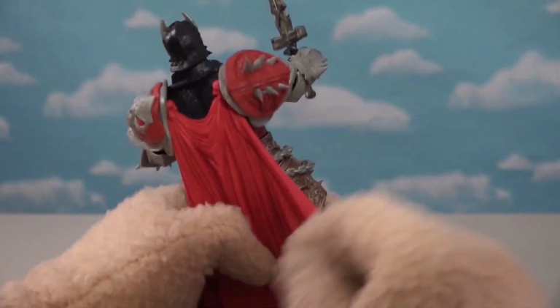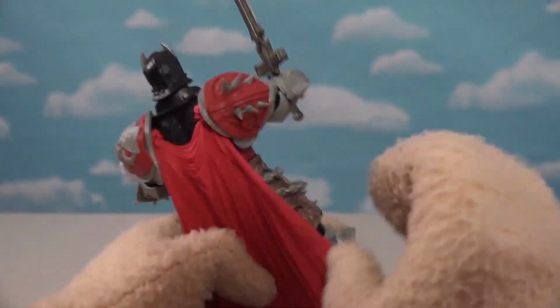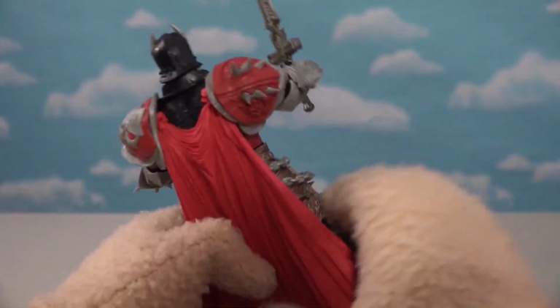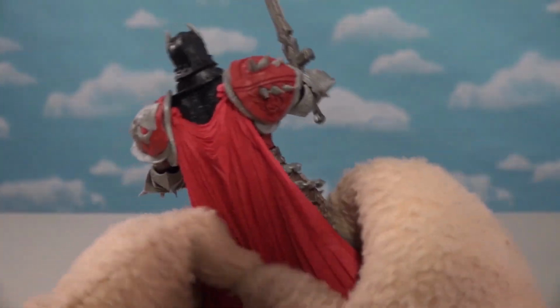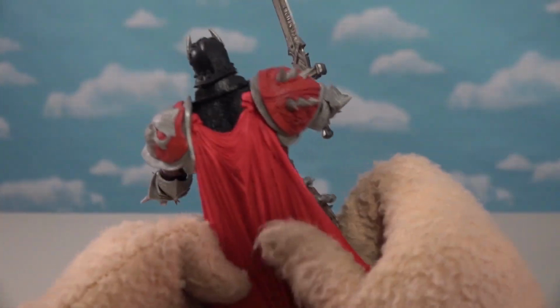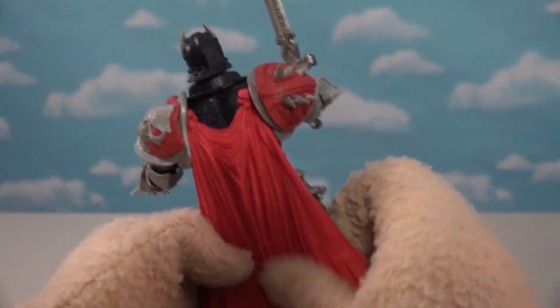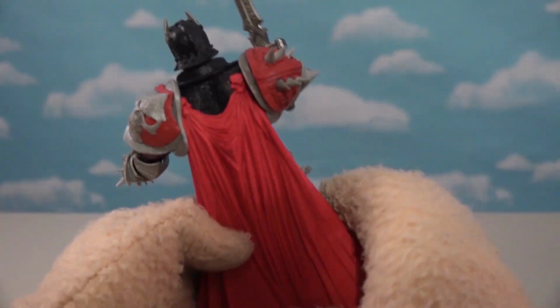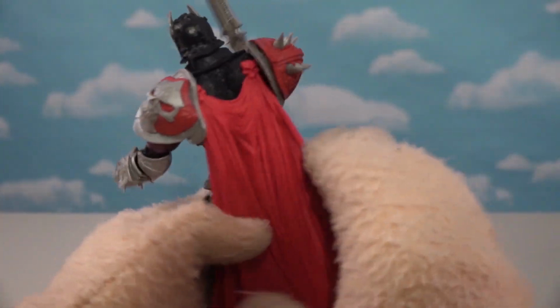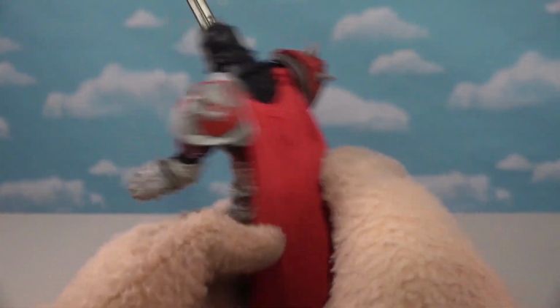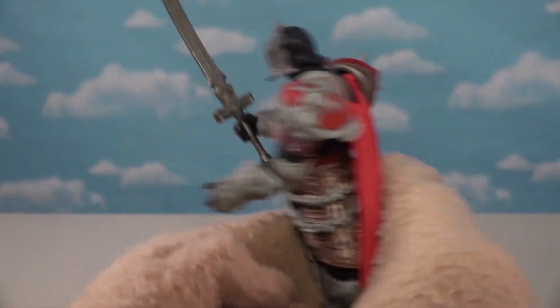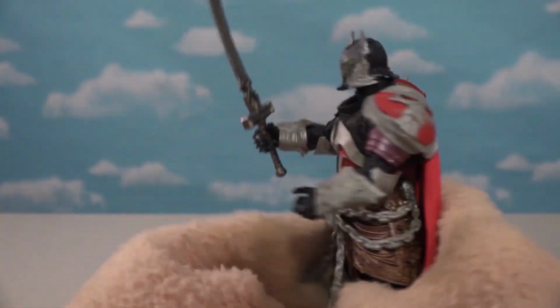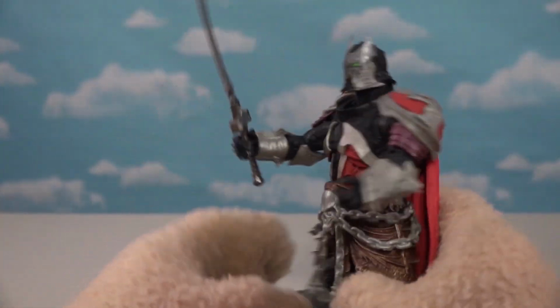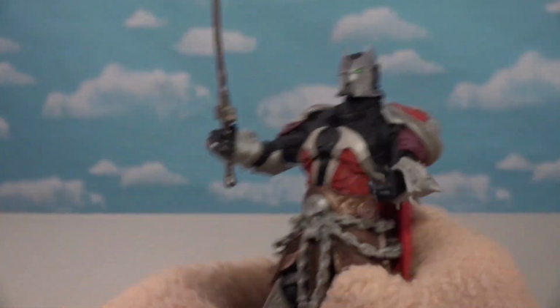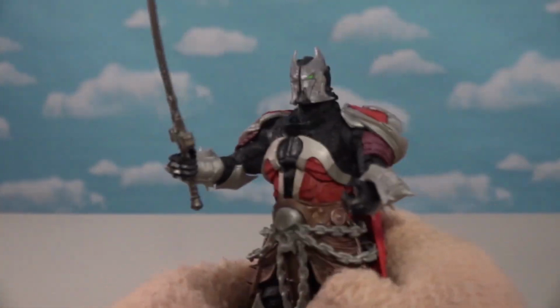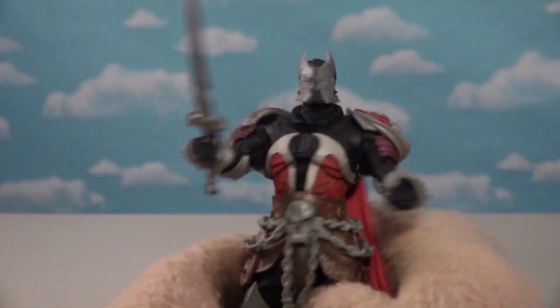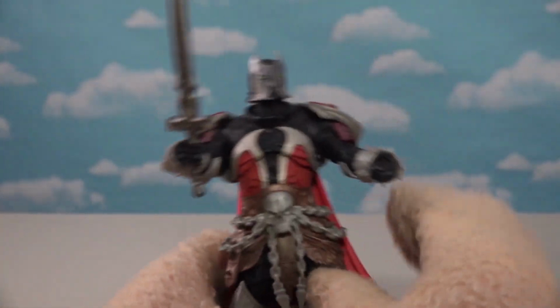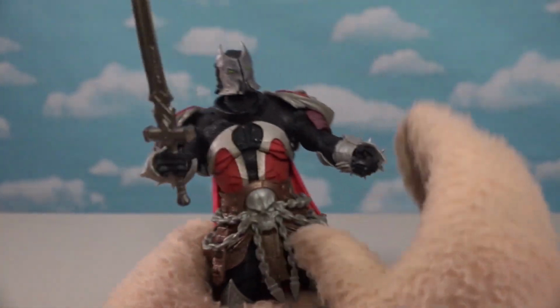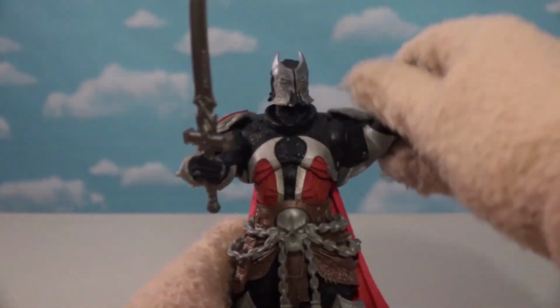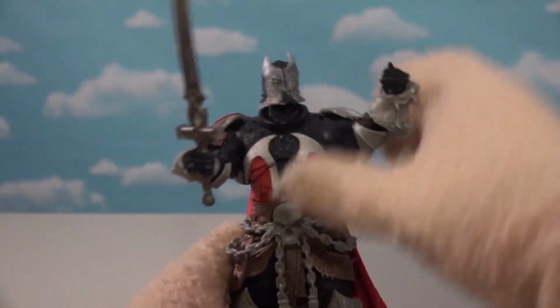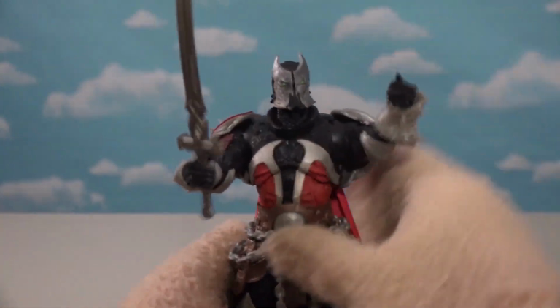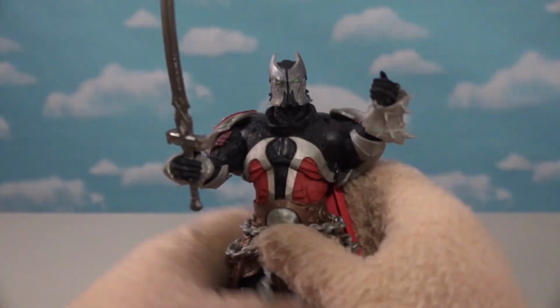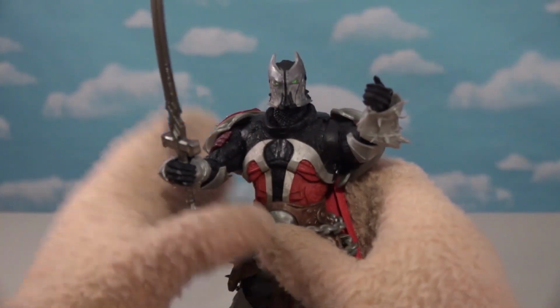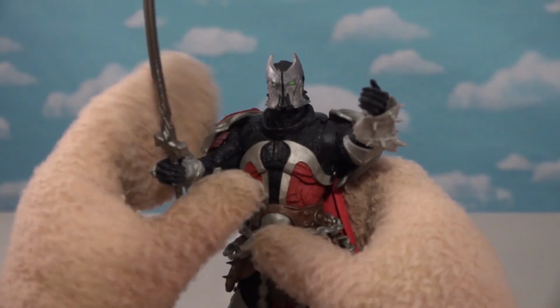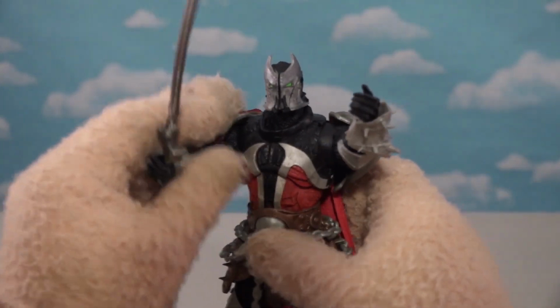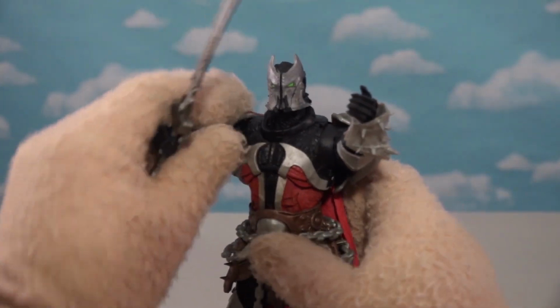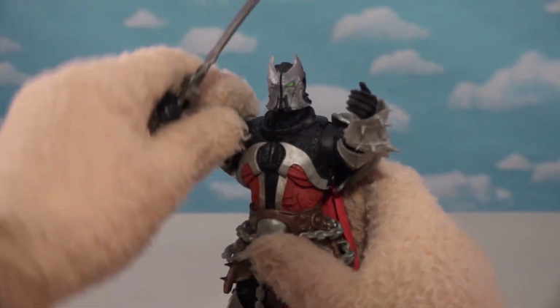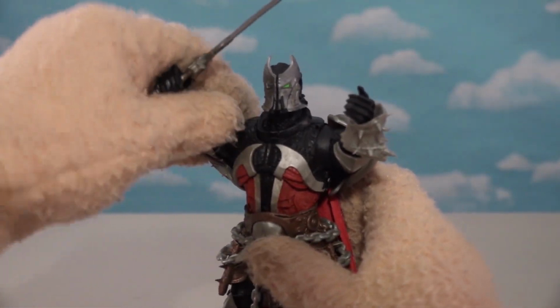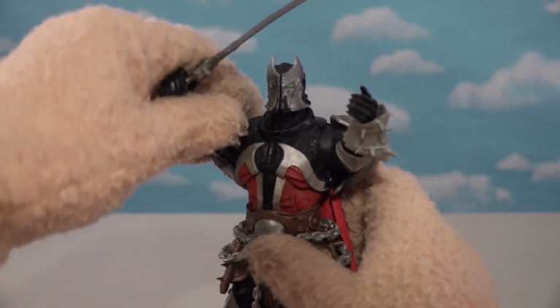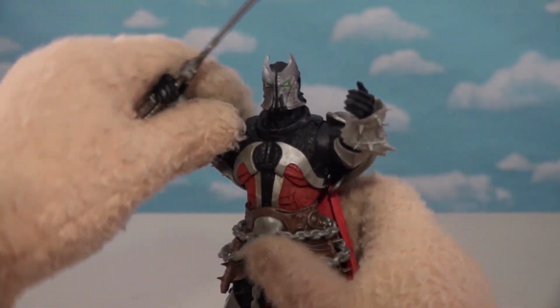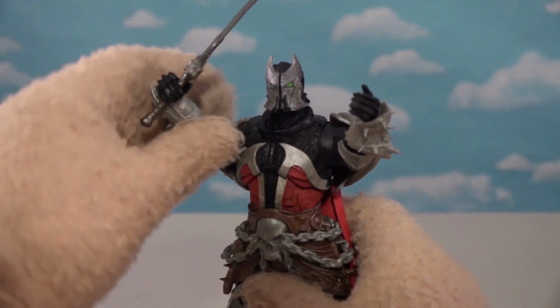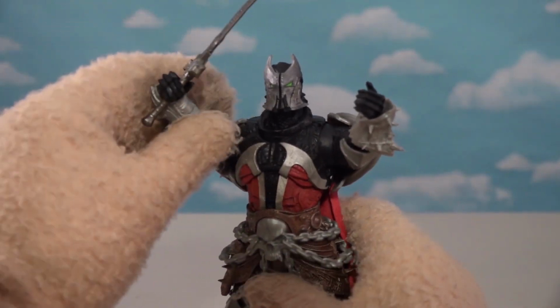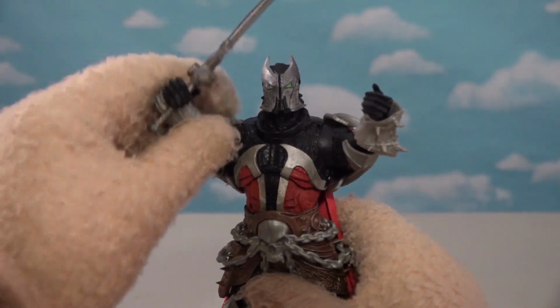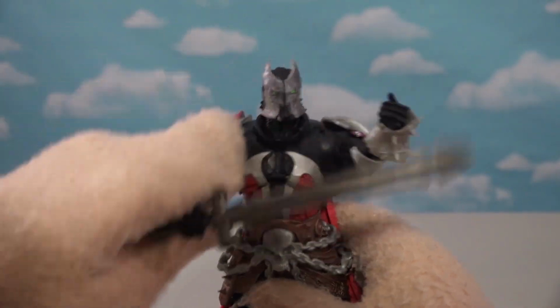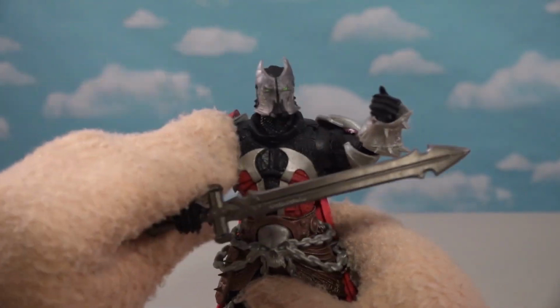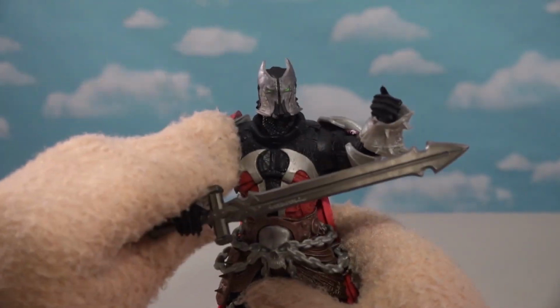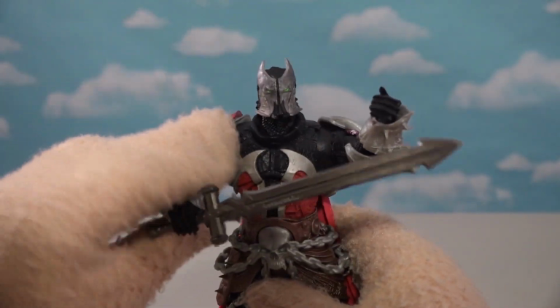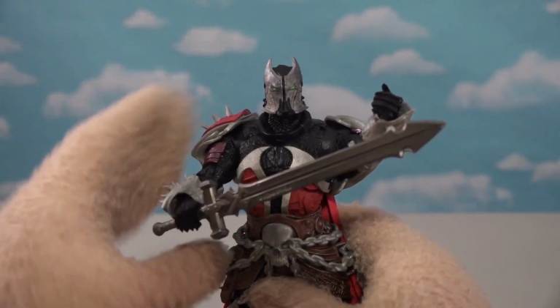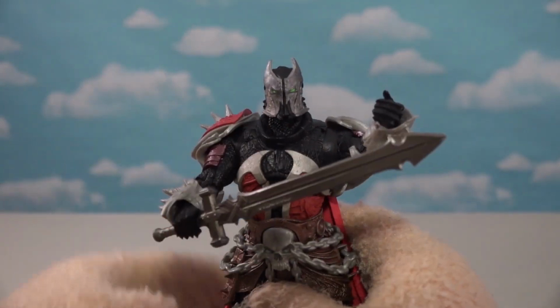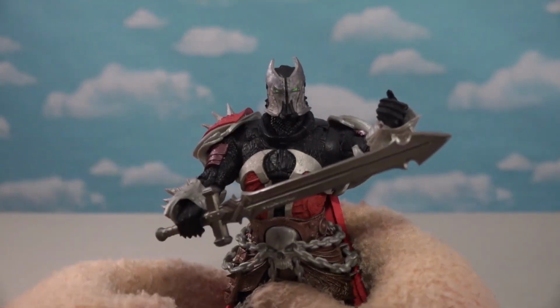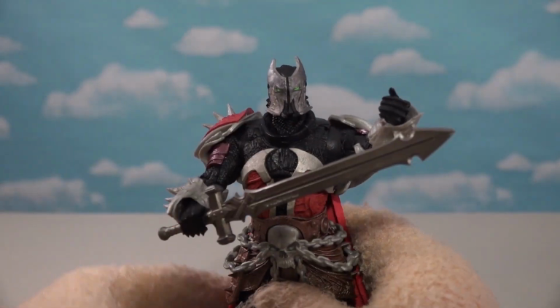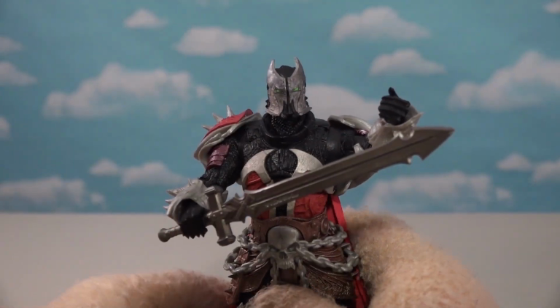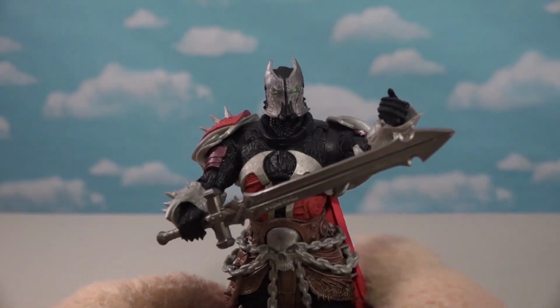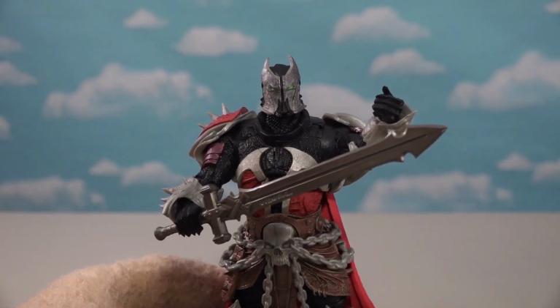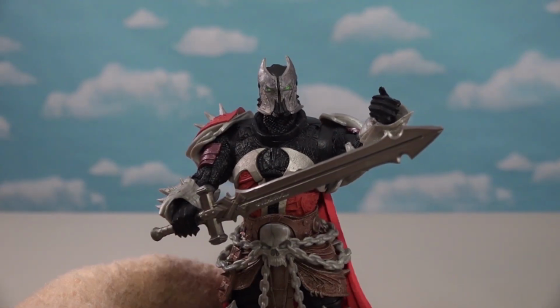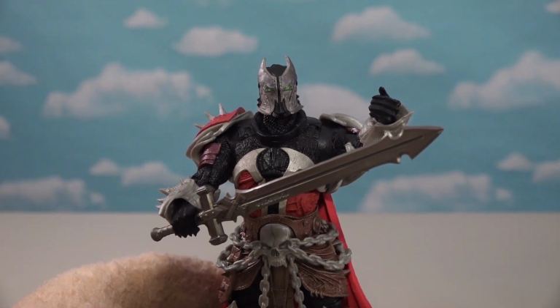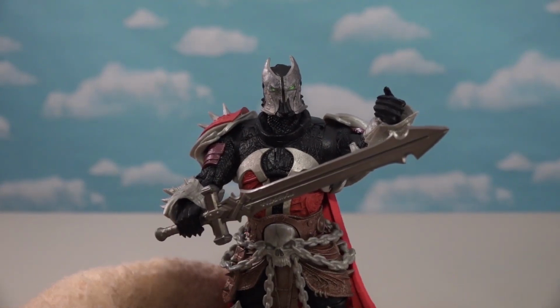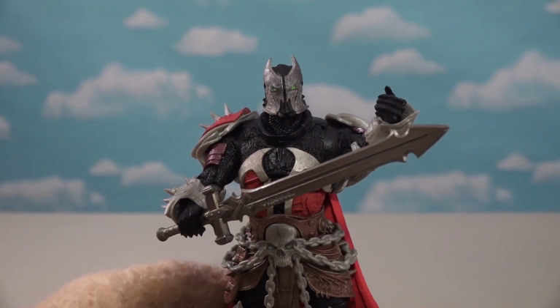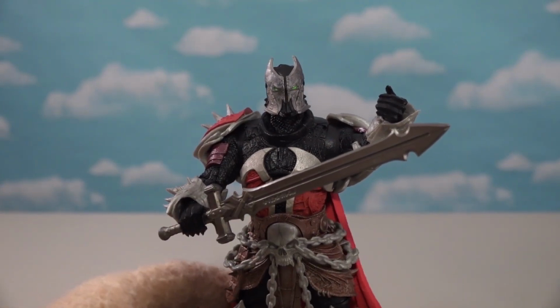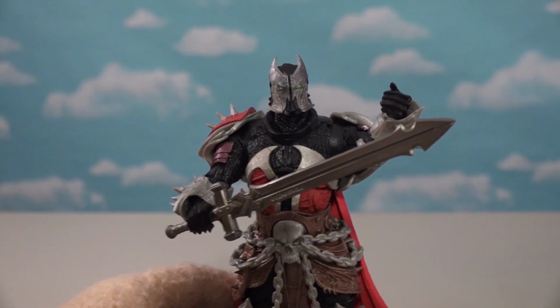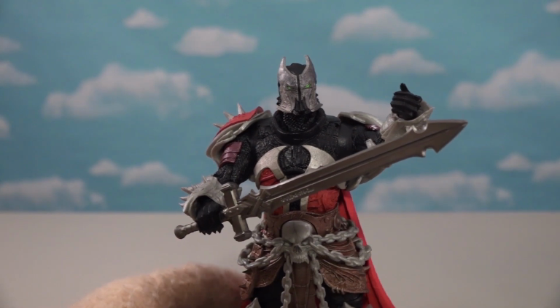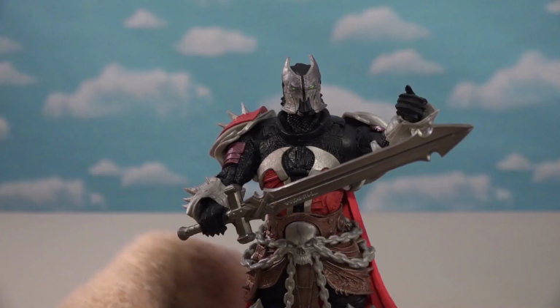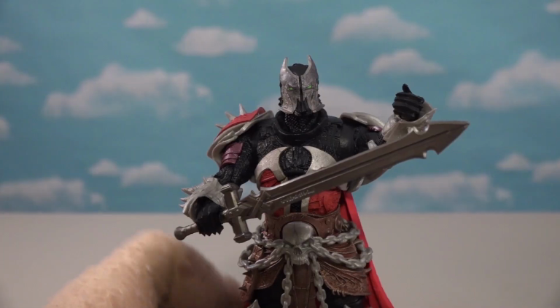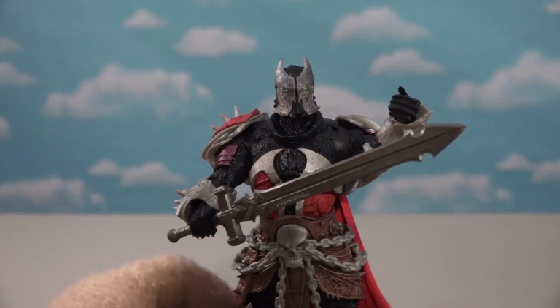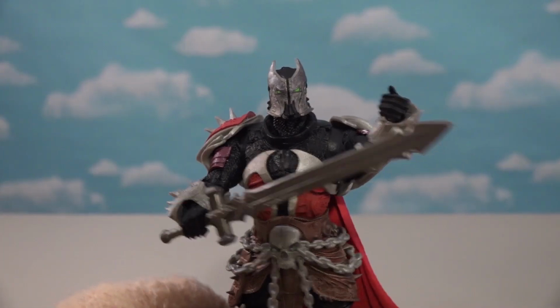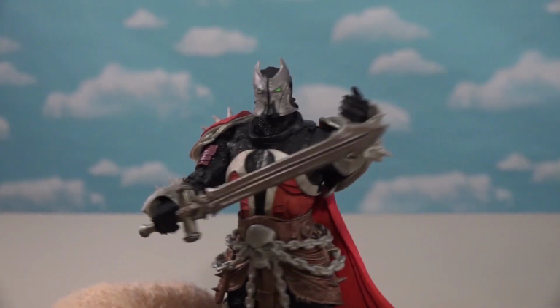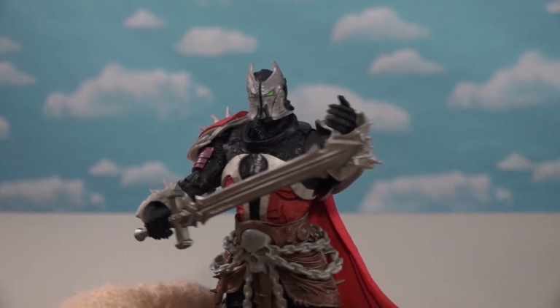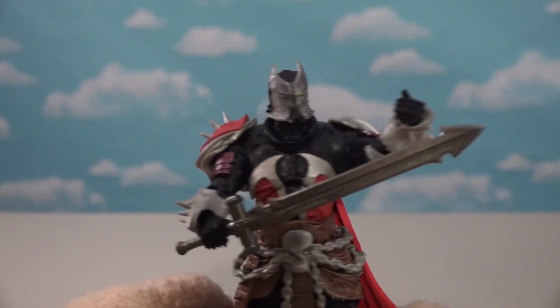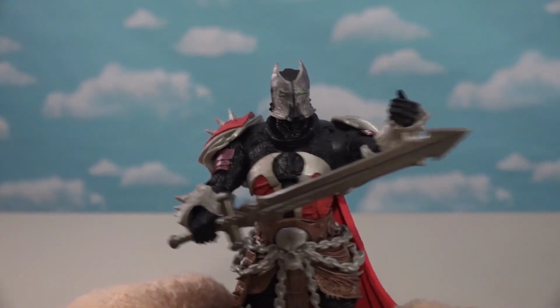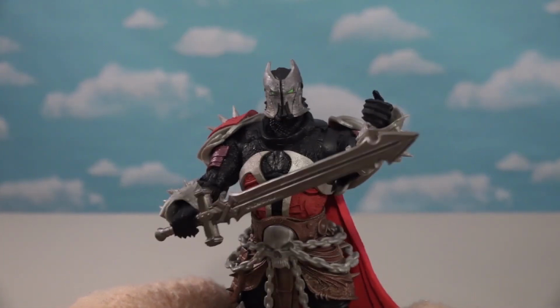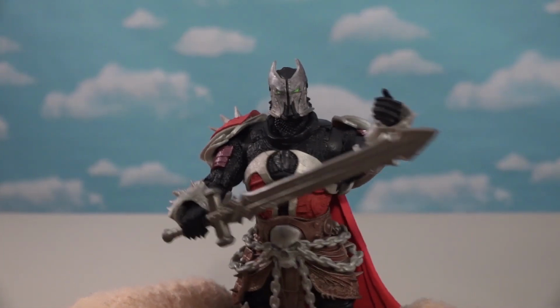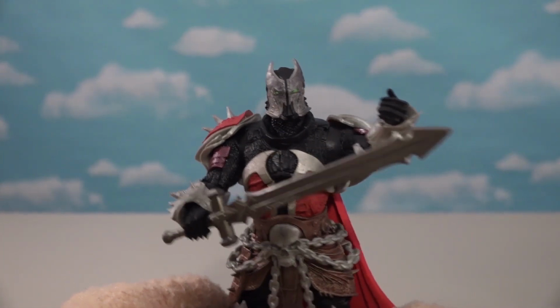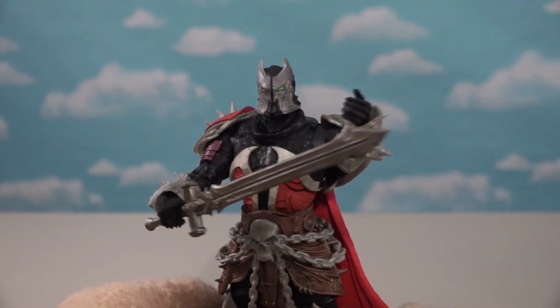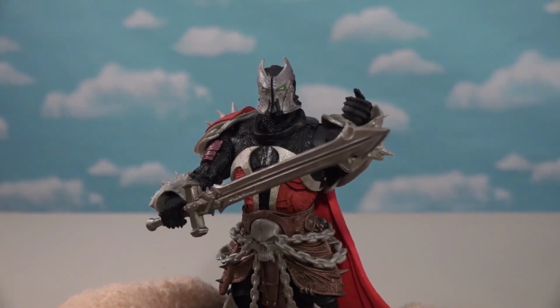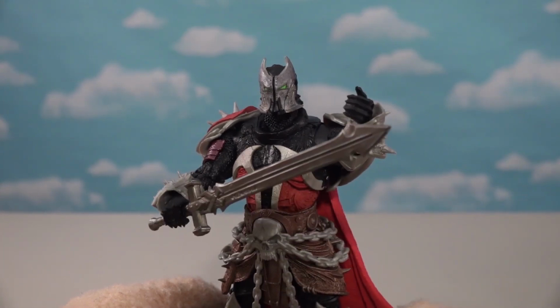Look at that cape — really red. He looks fantastic. Good job McFarlane, you did a great job on this one.